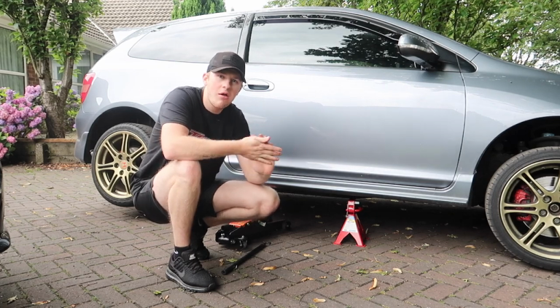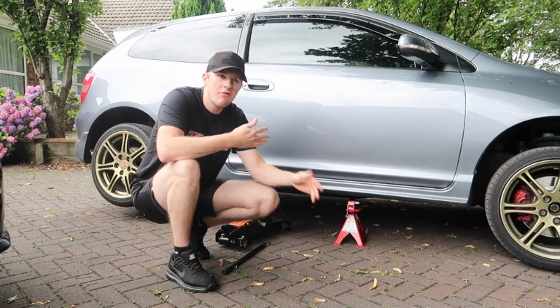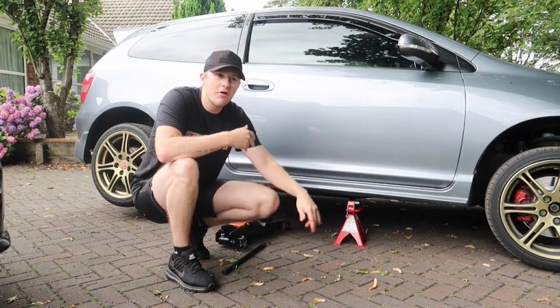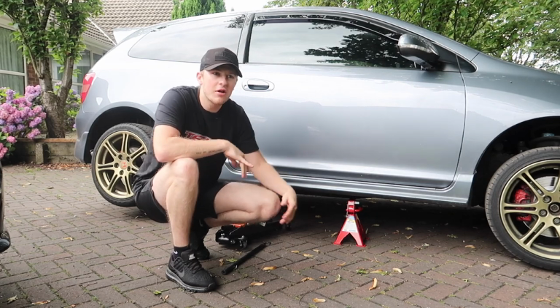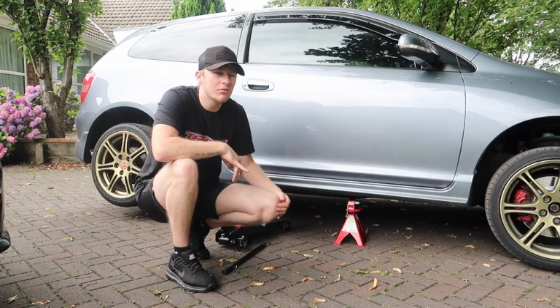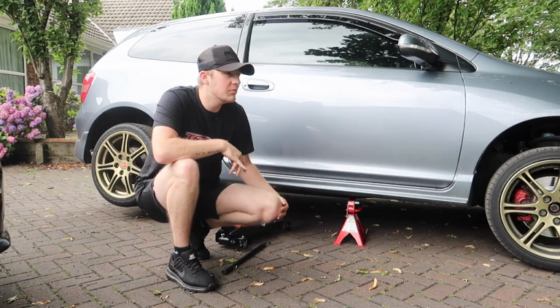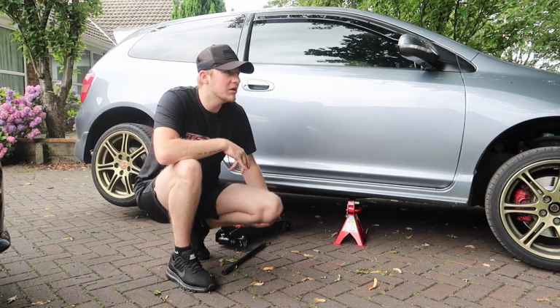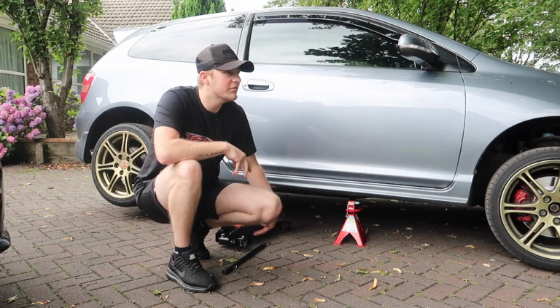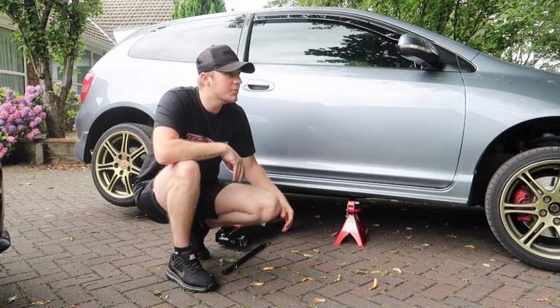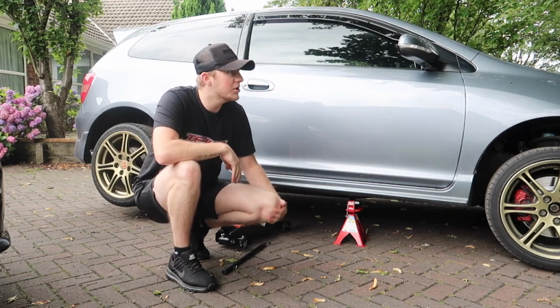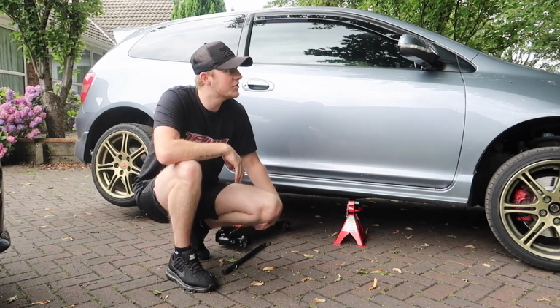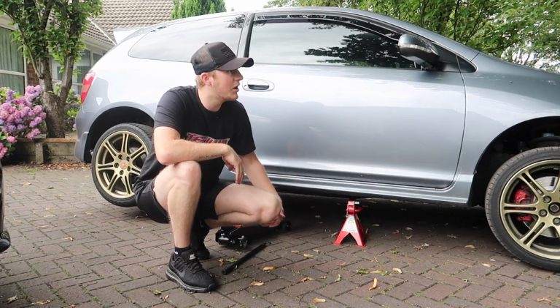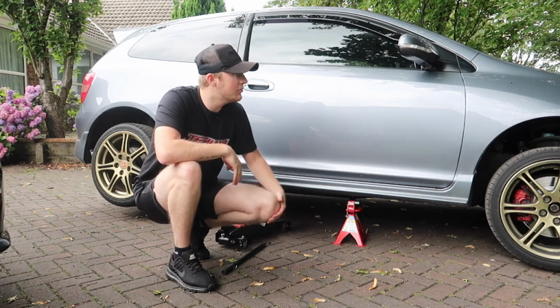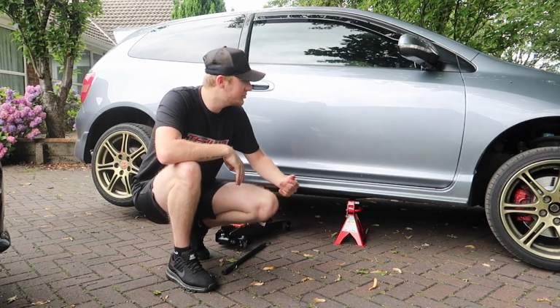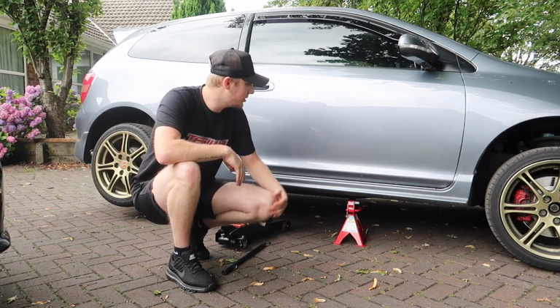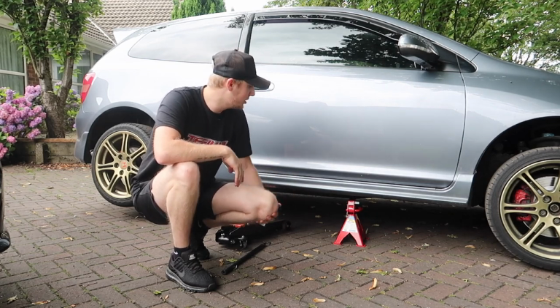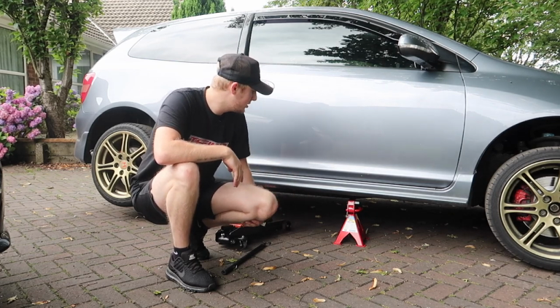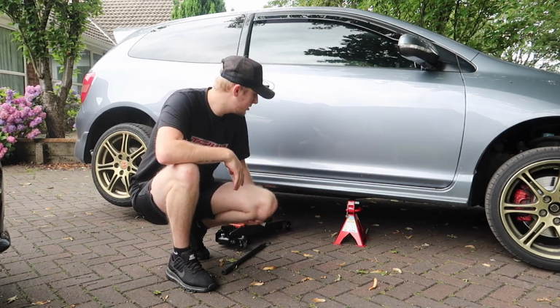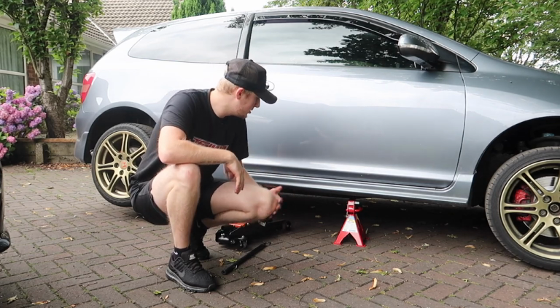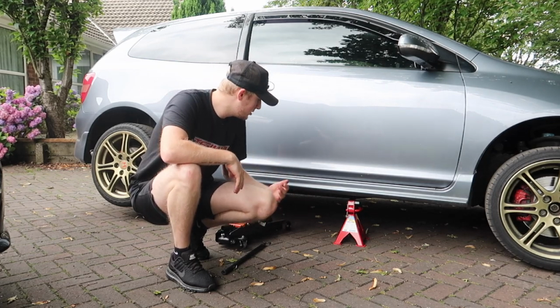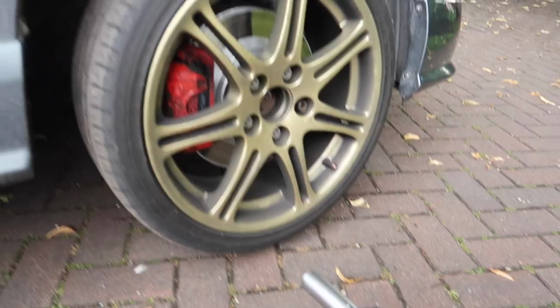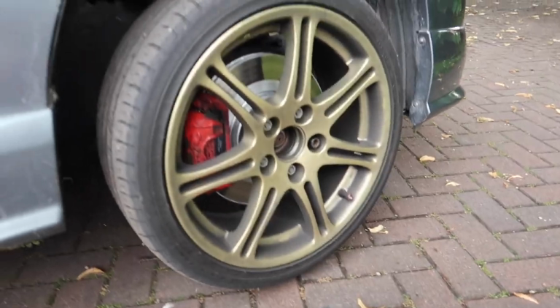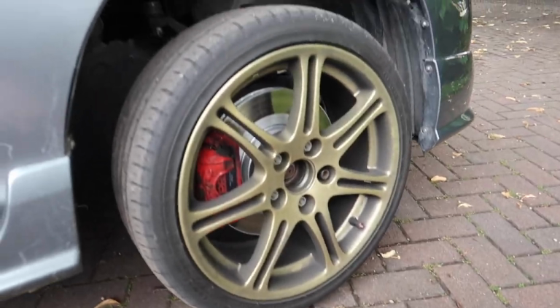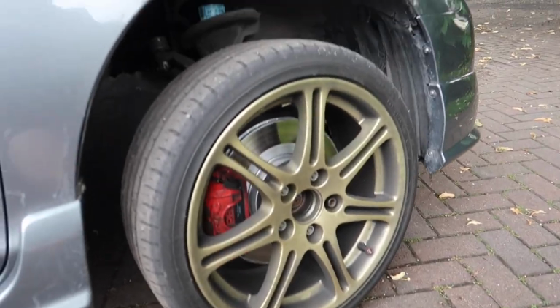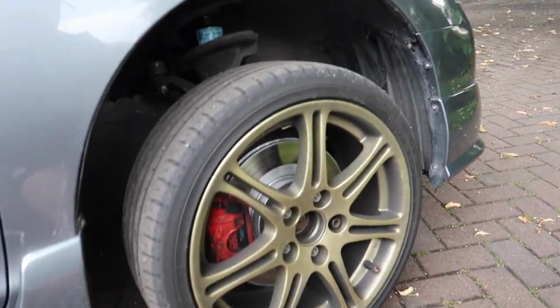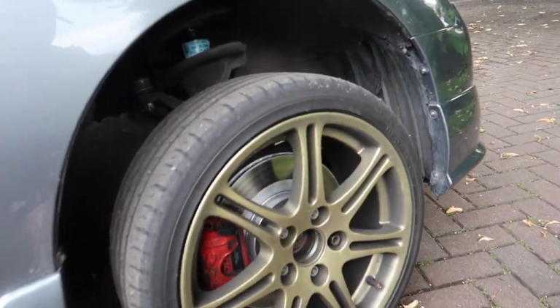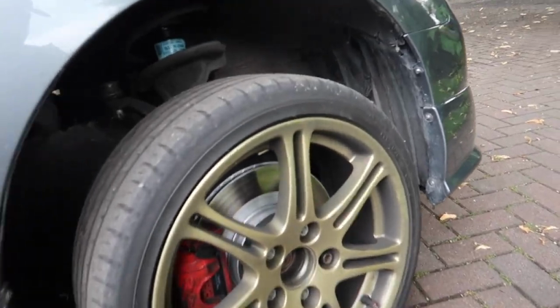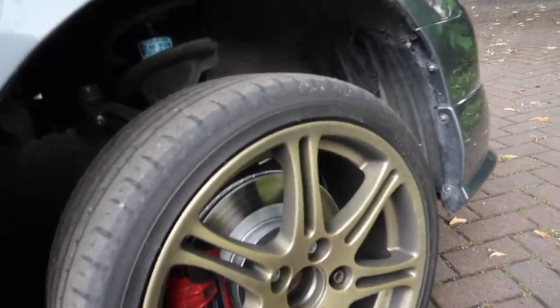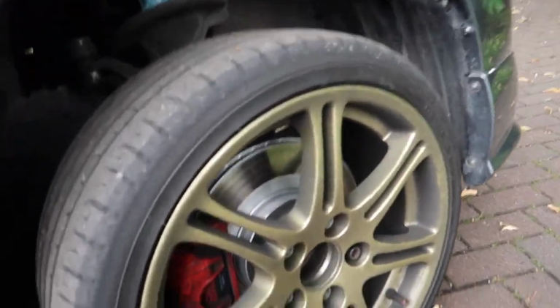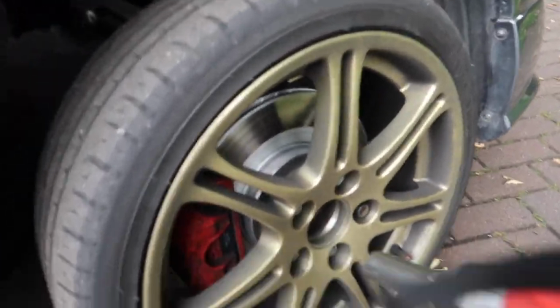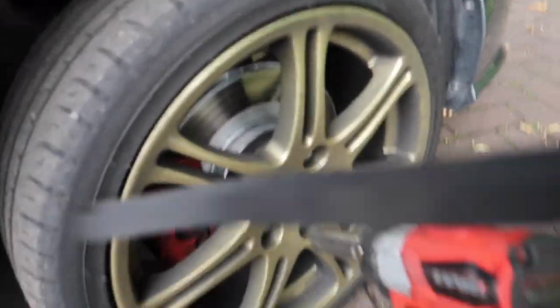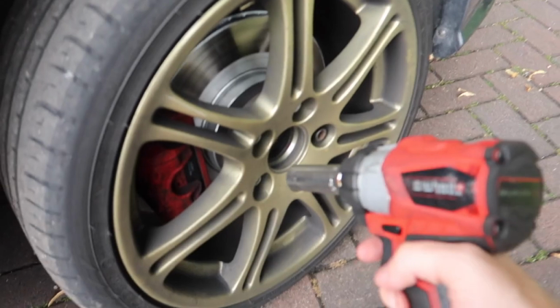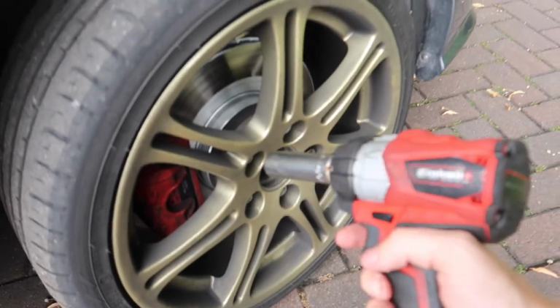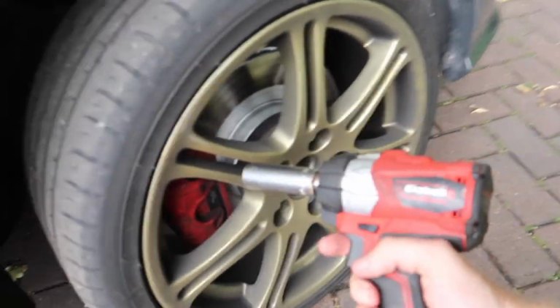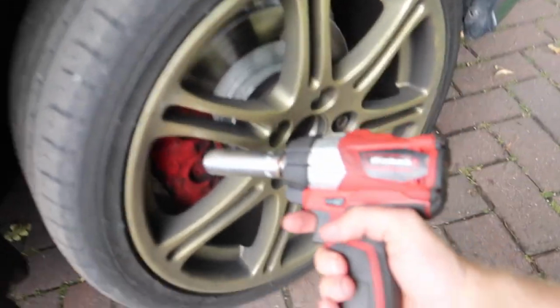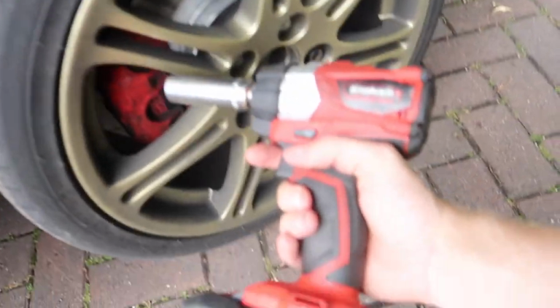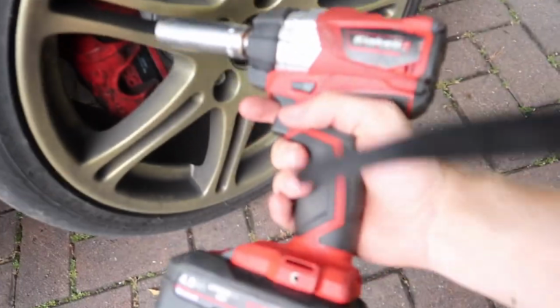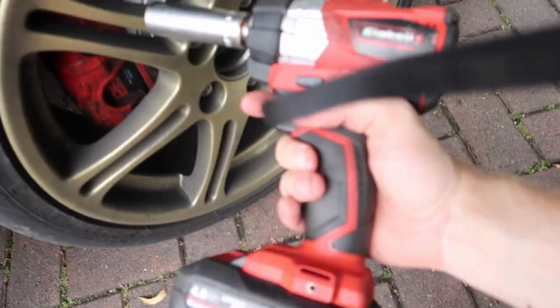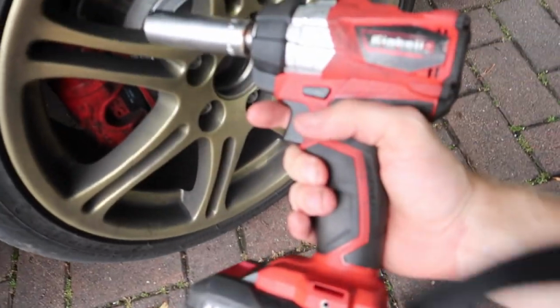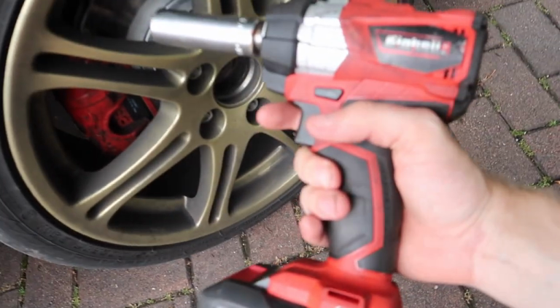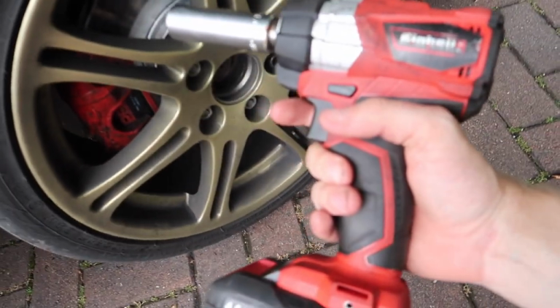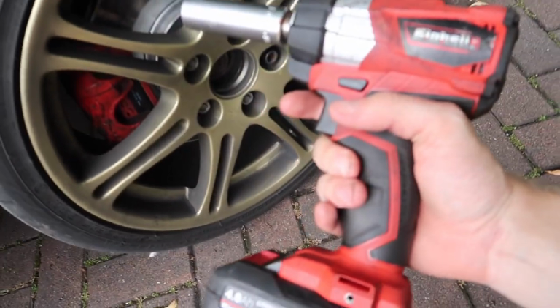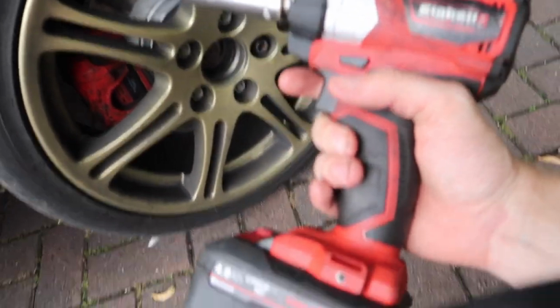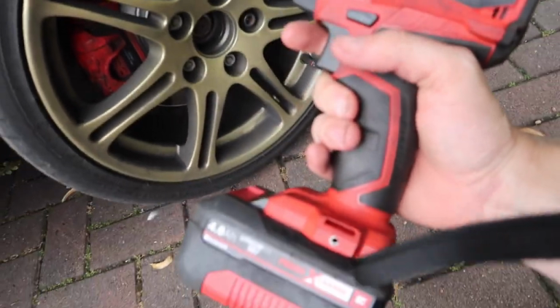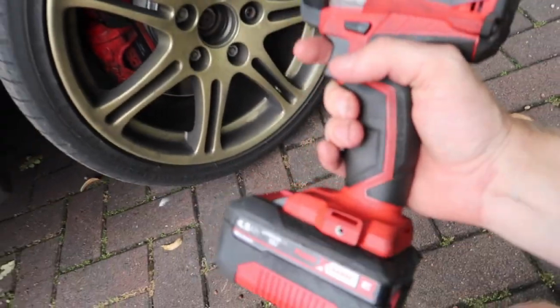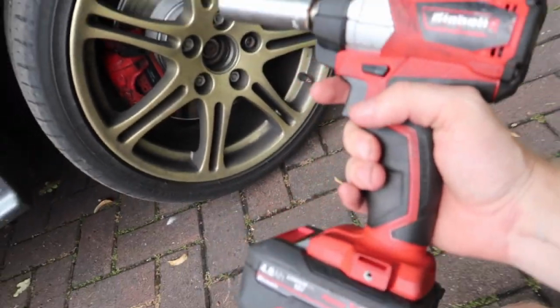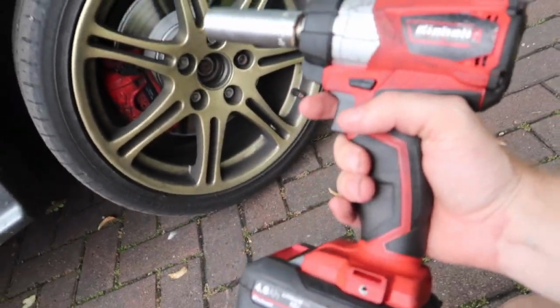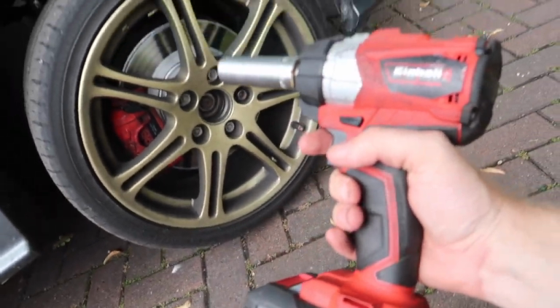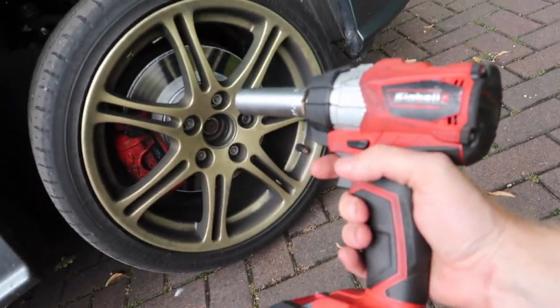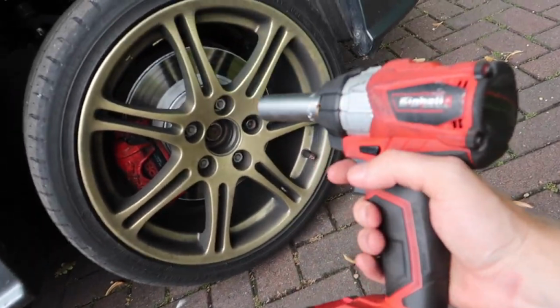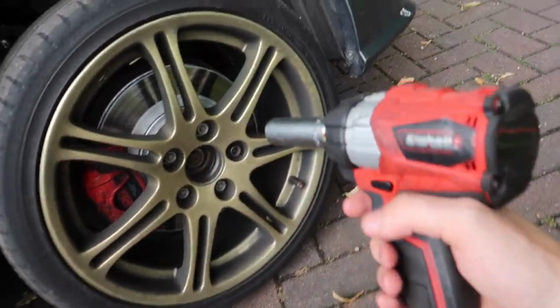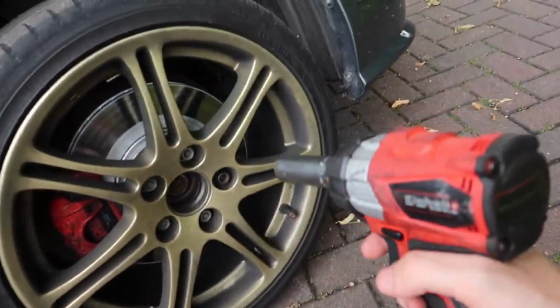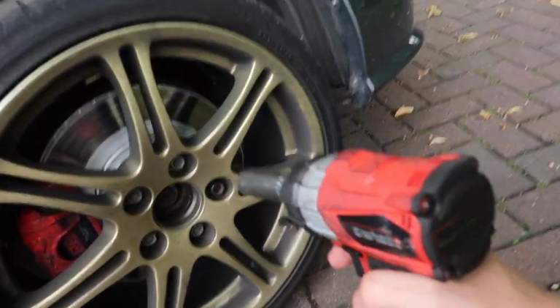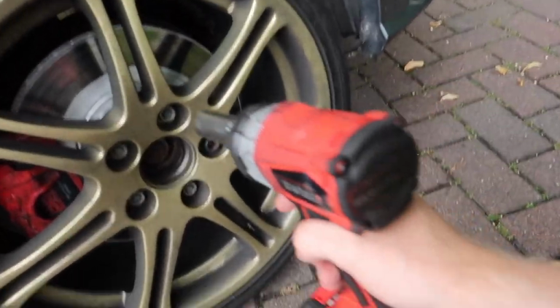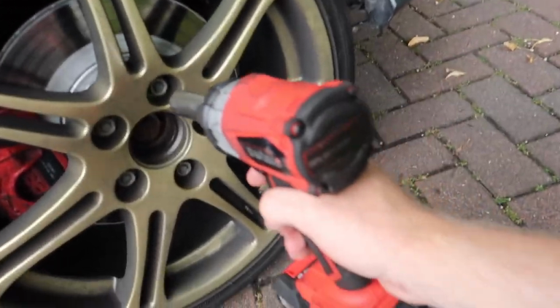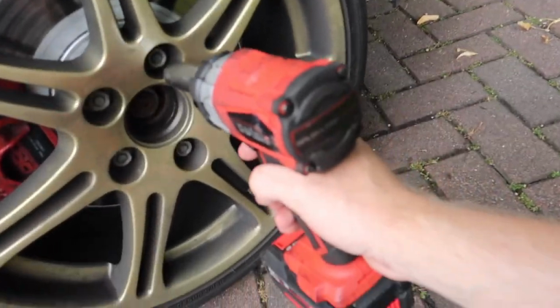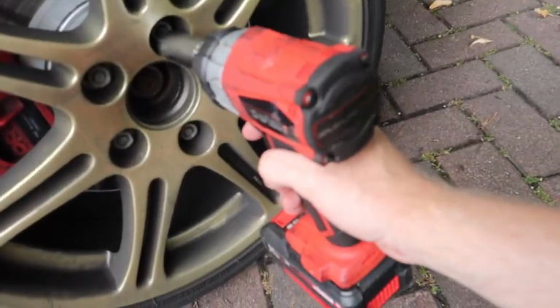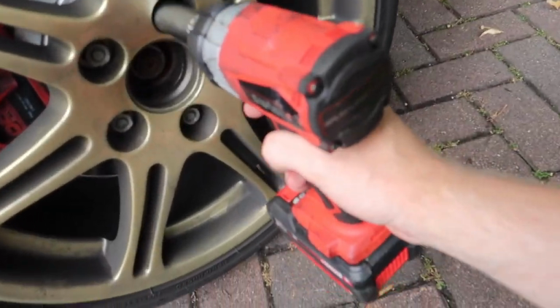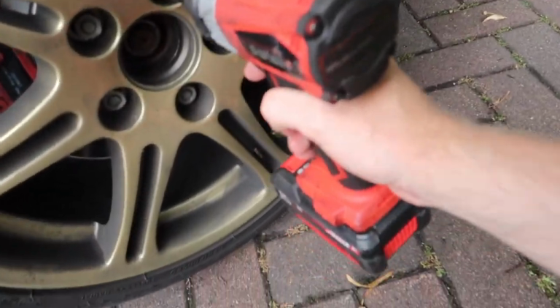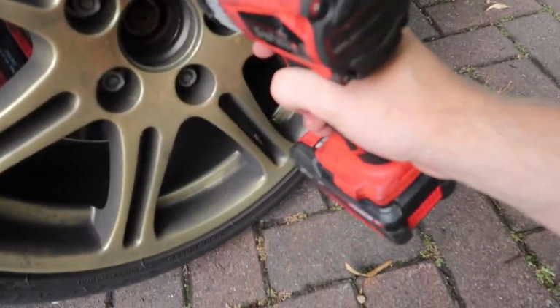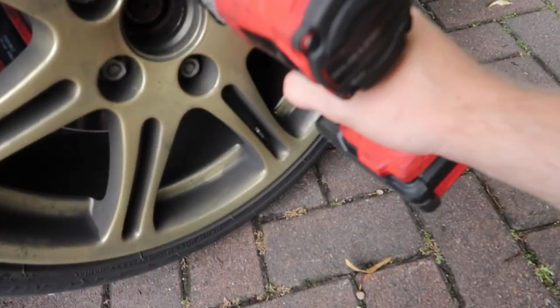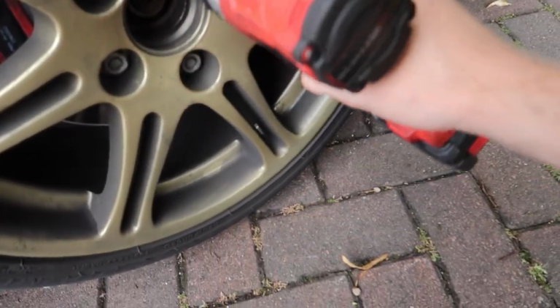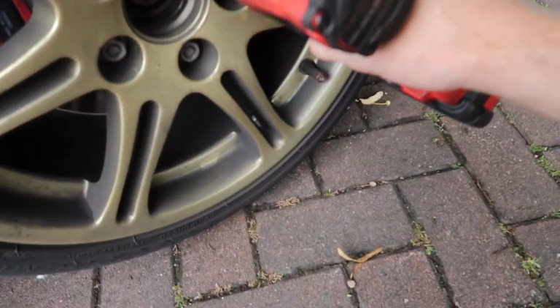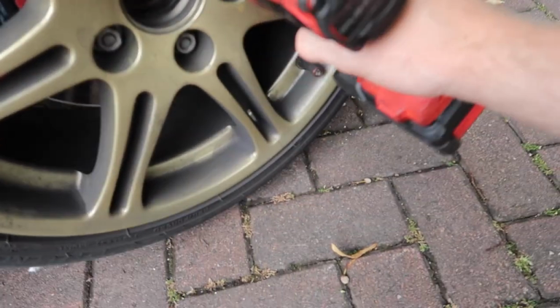Probably should have cracked the wheels before I jacked the car up. Now once again, thank you to Iron Health for sending me this out.